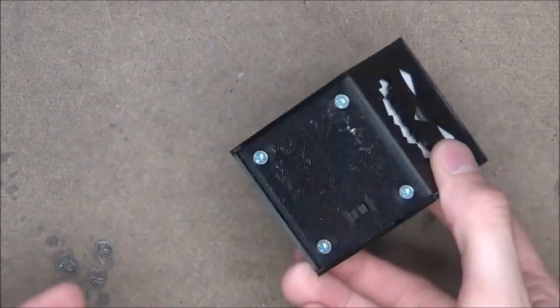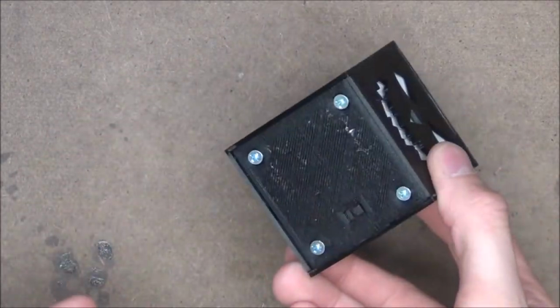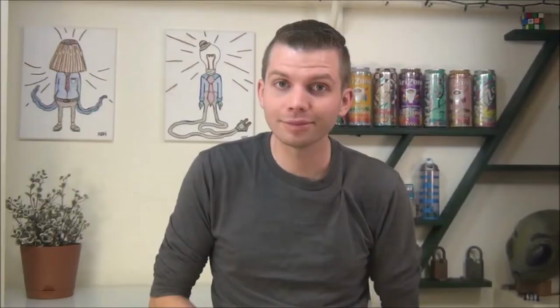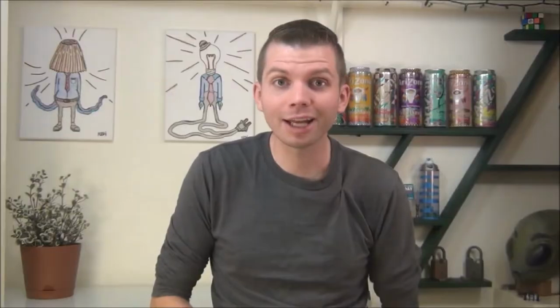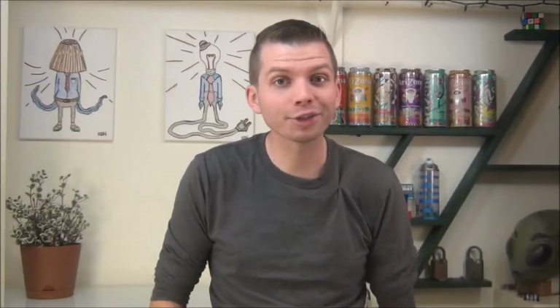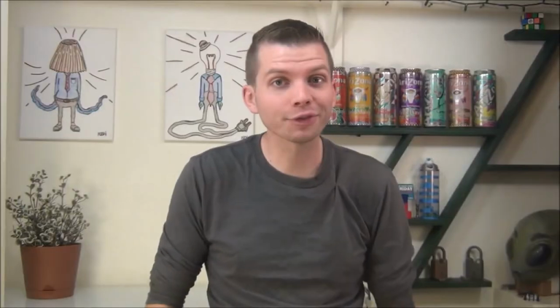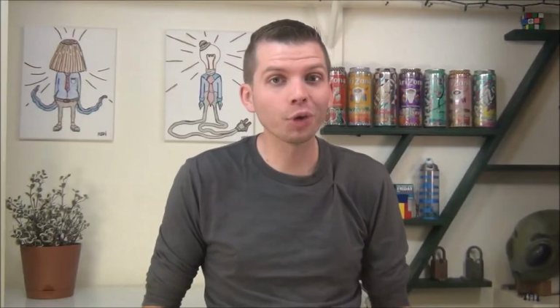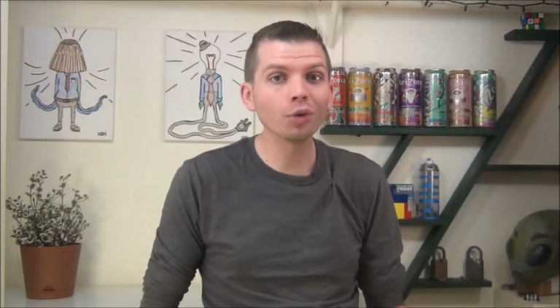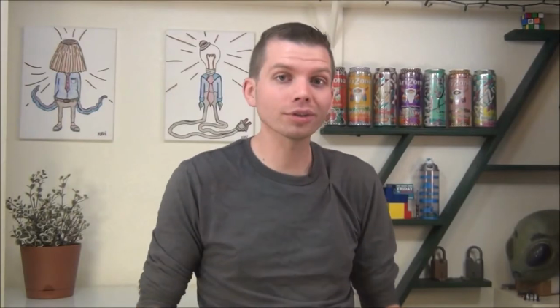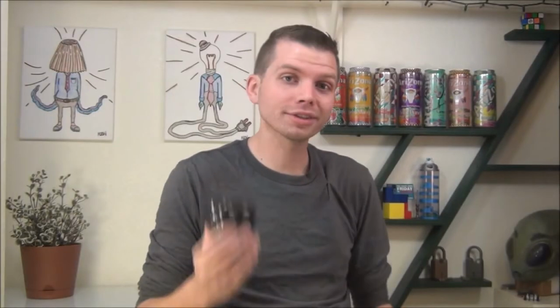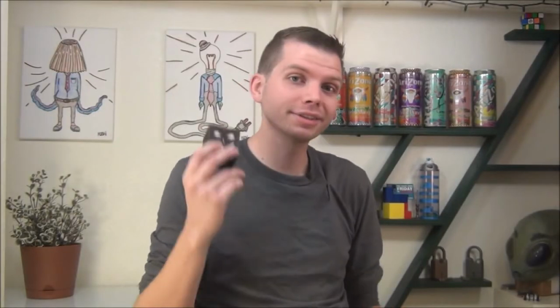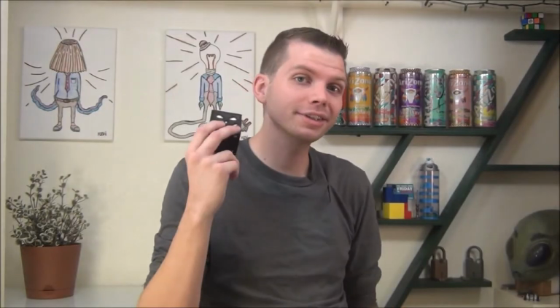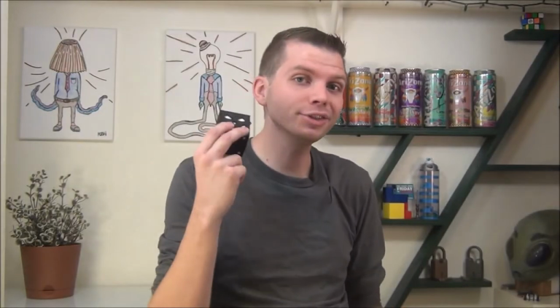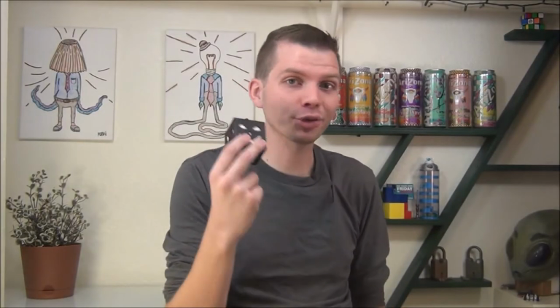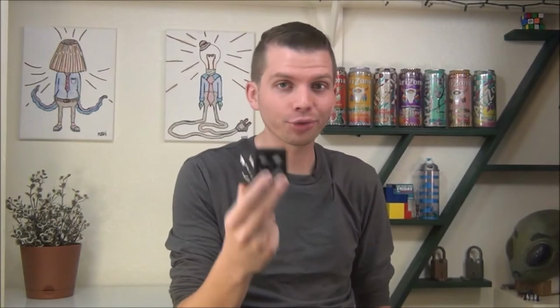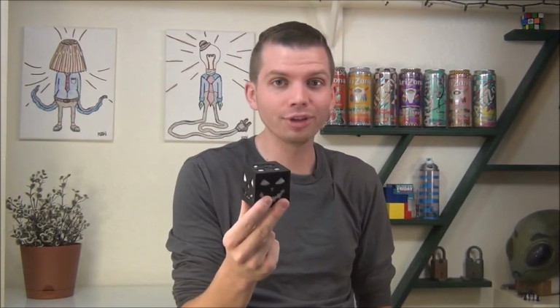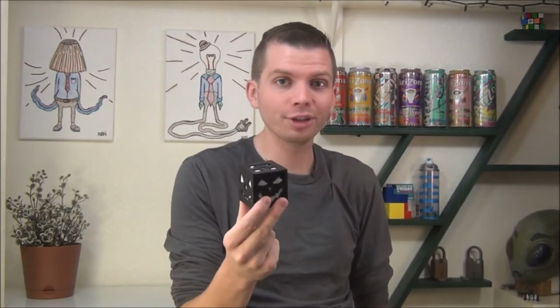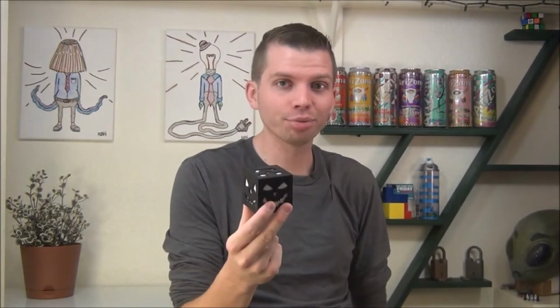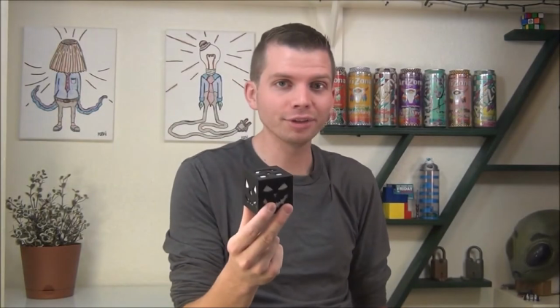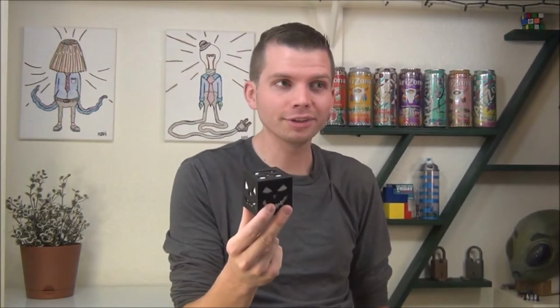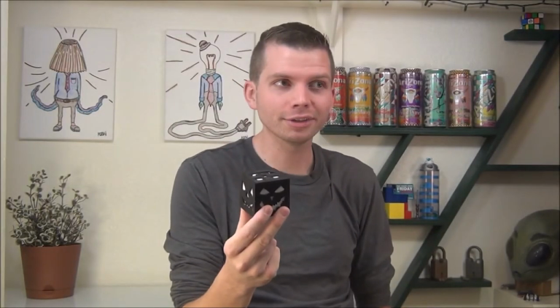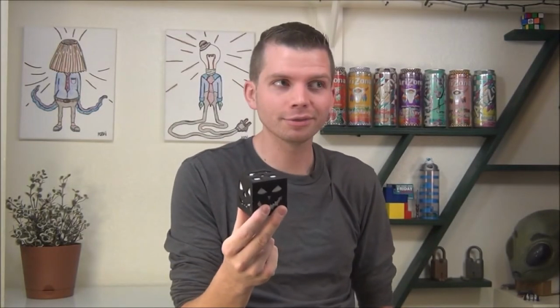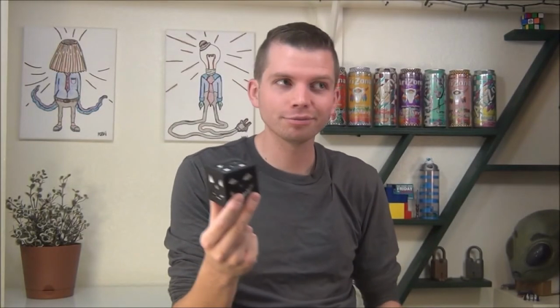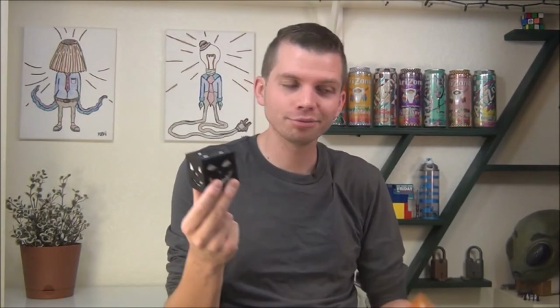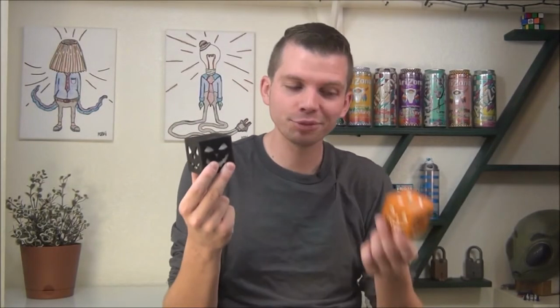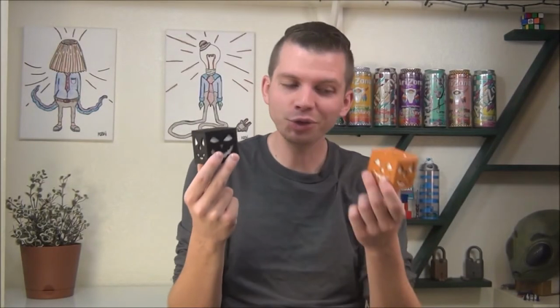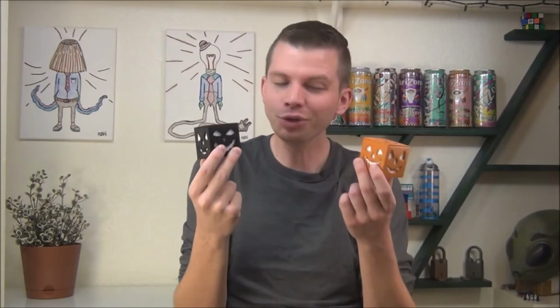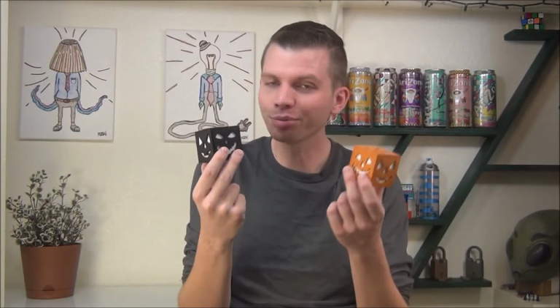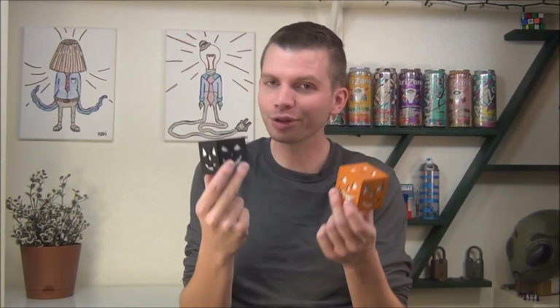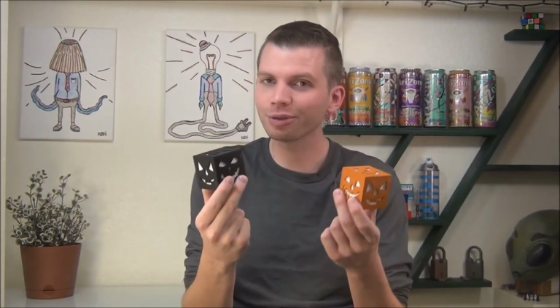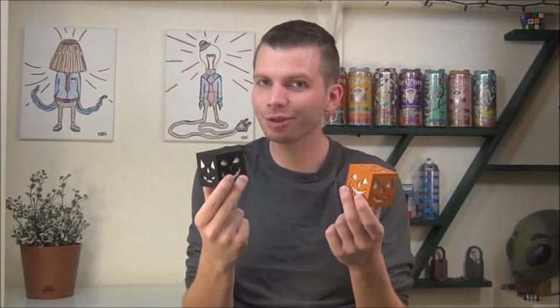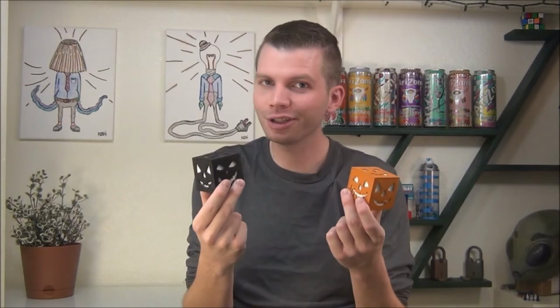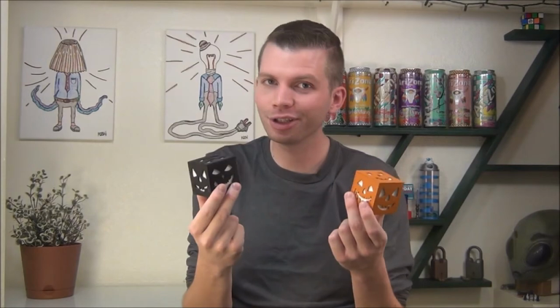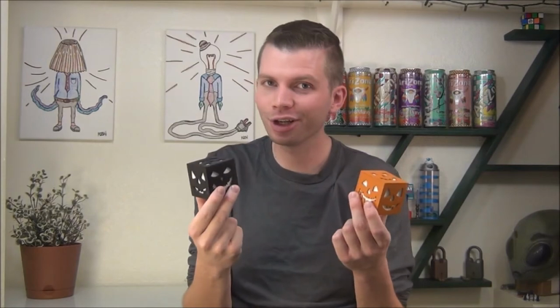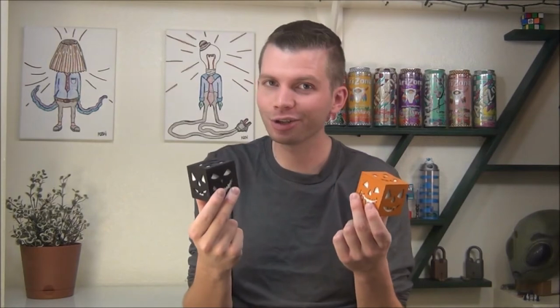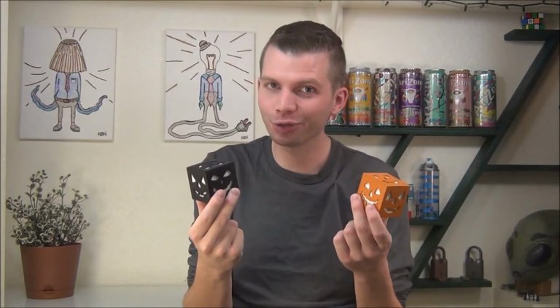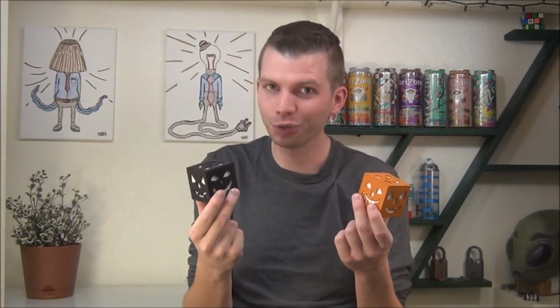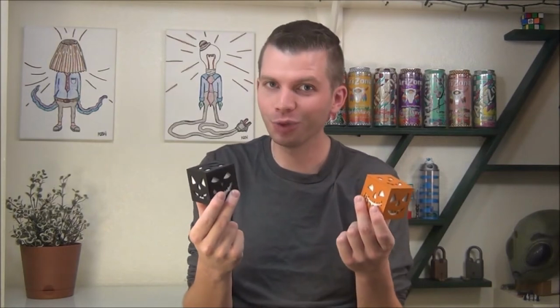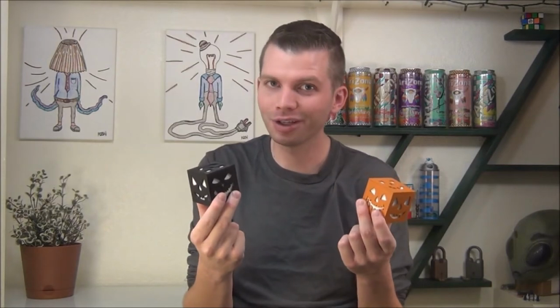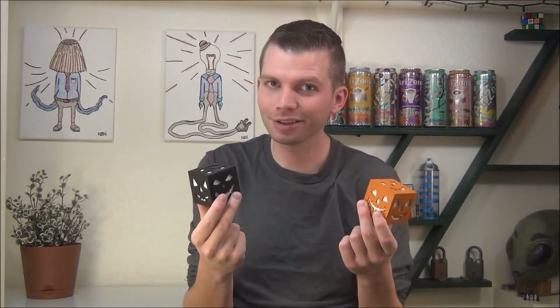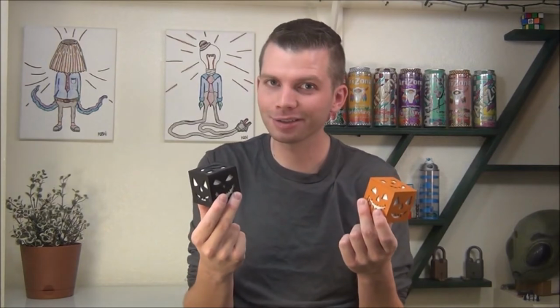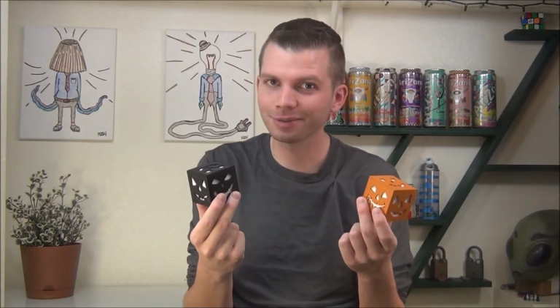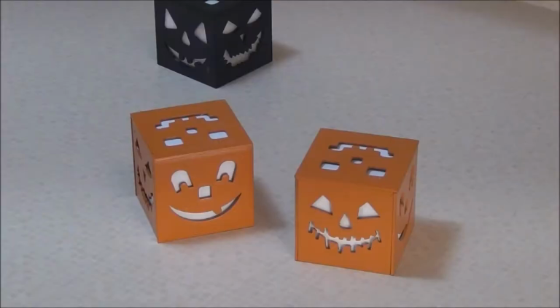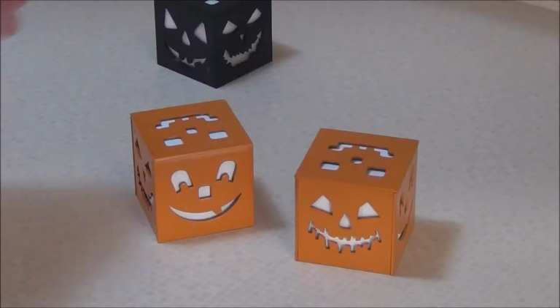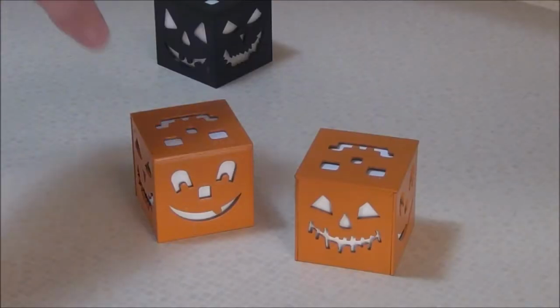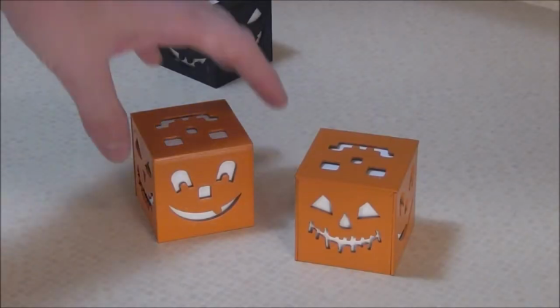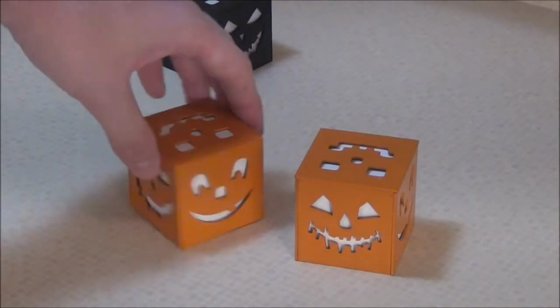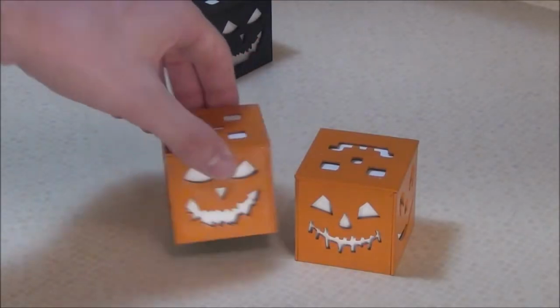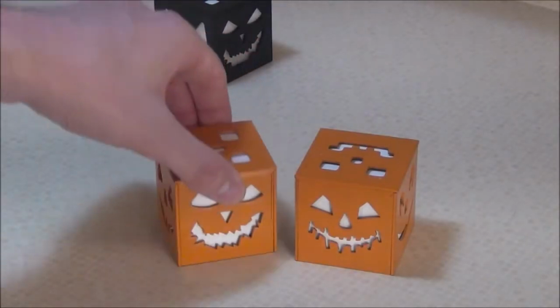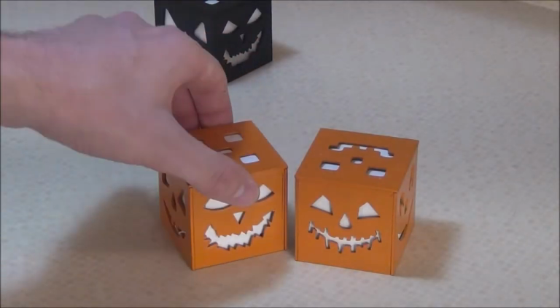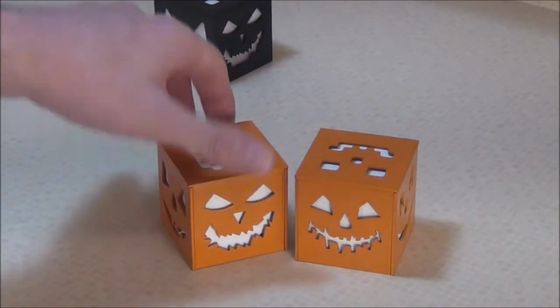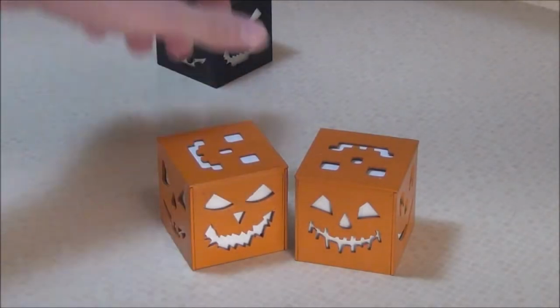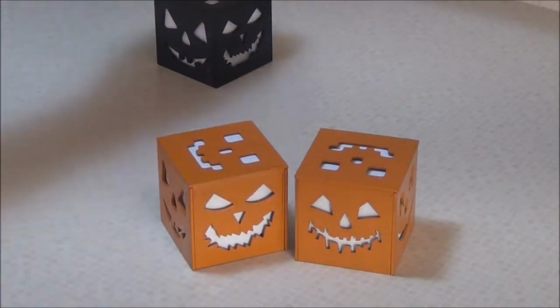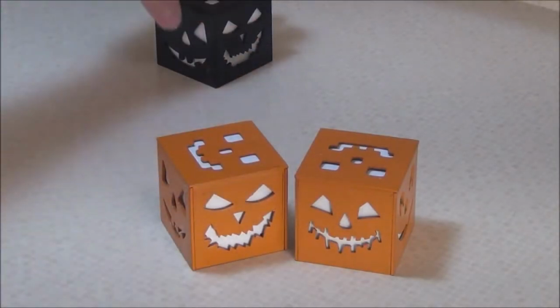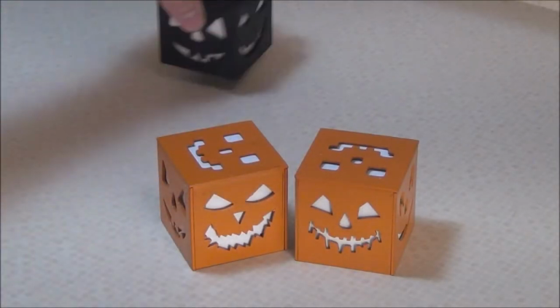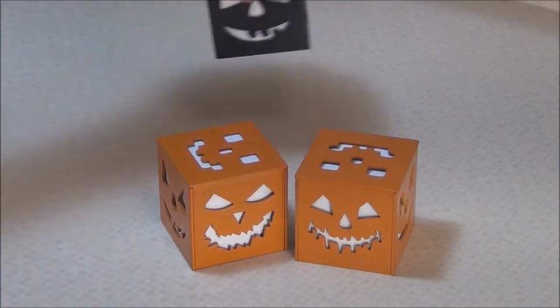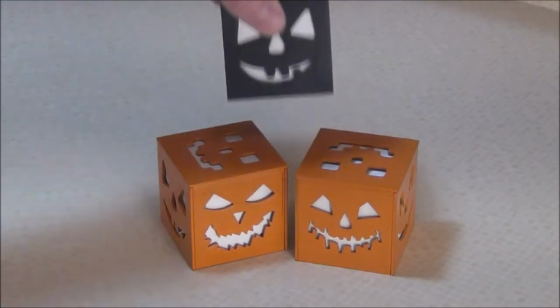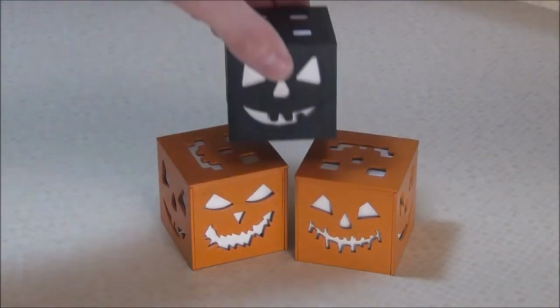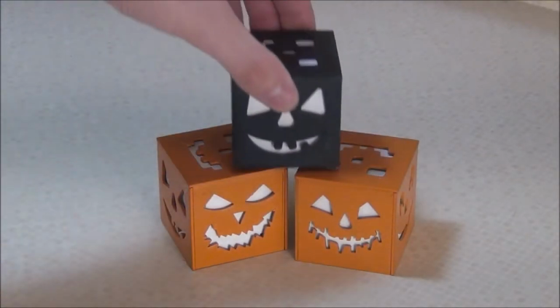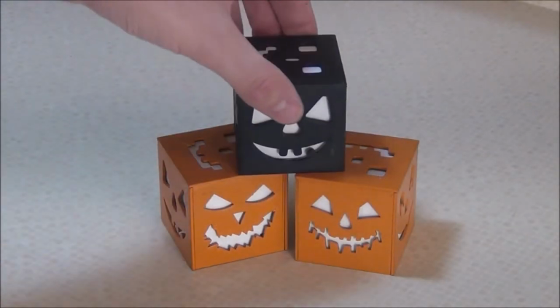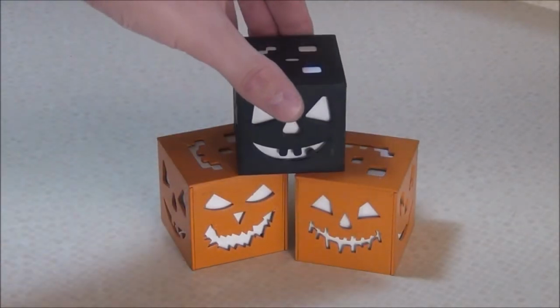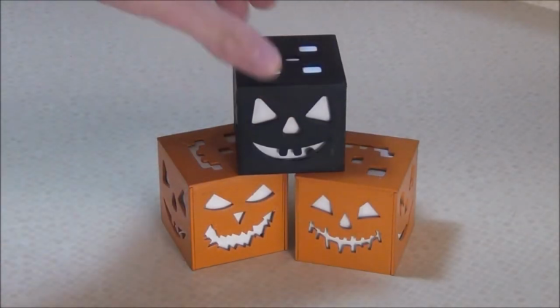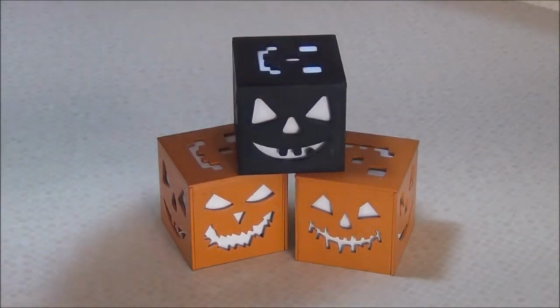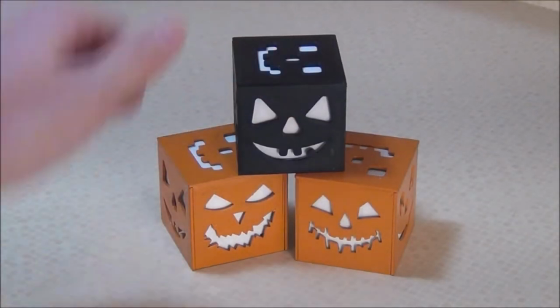And of course, since these are 3D printed, you can print them in any color you want.